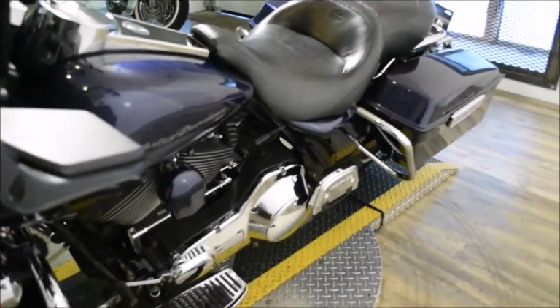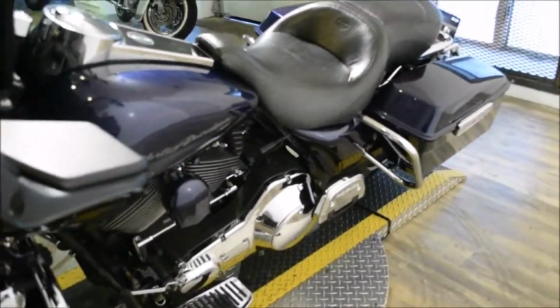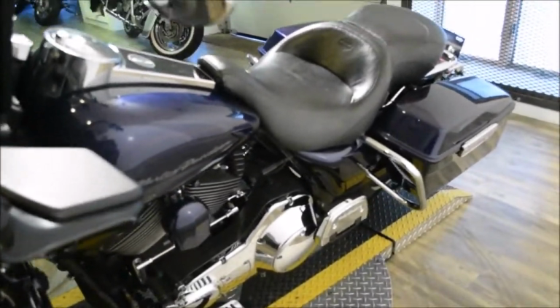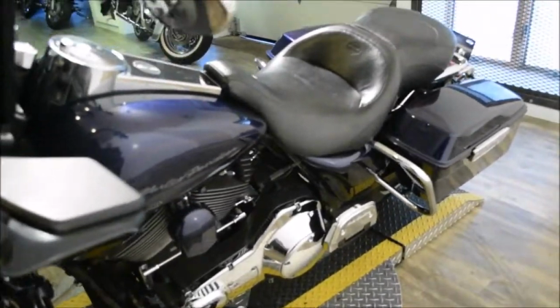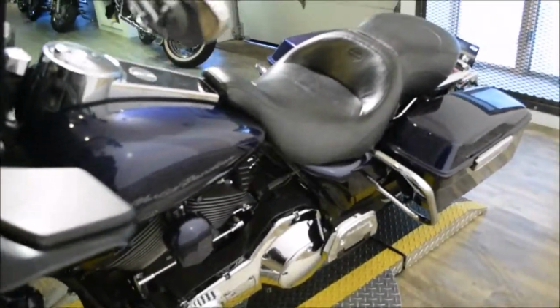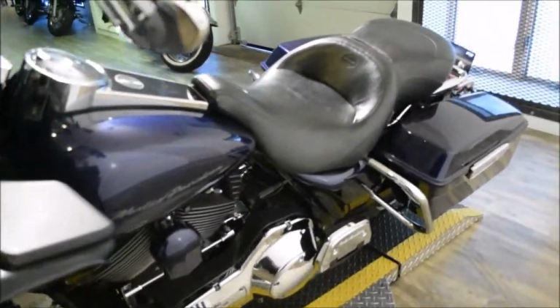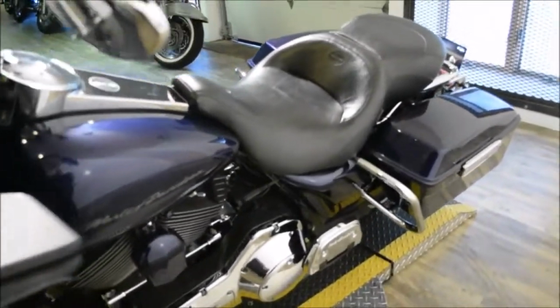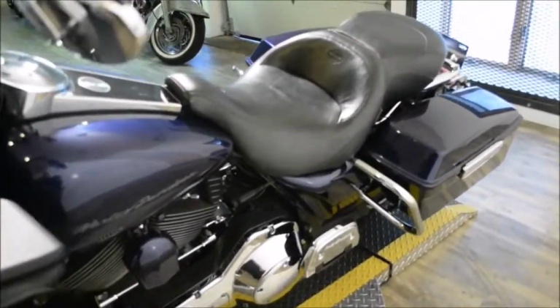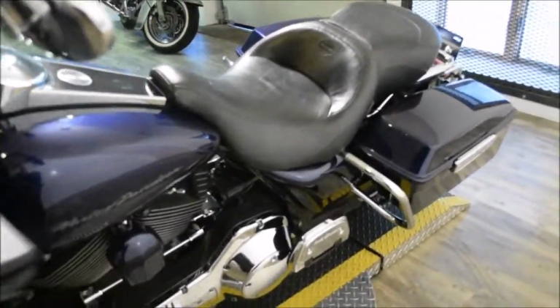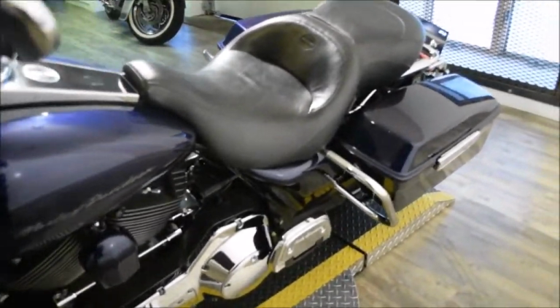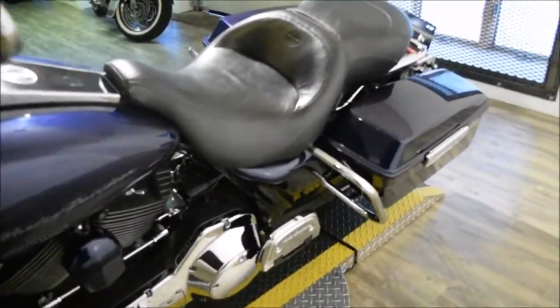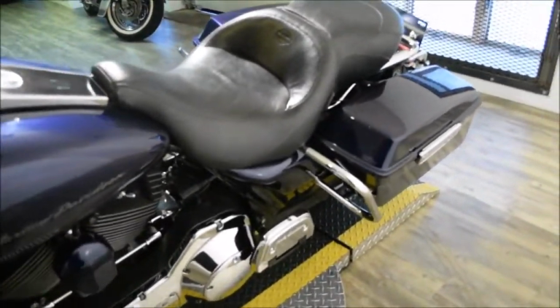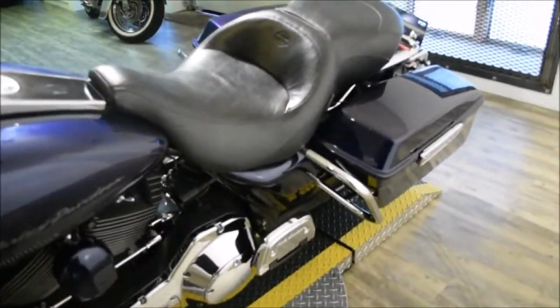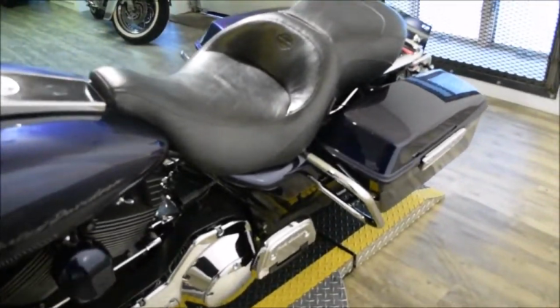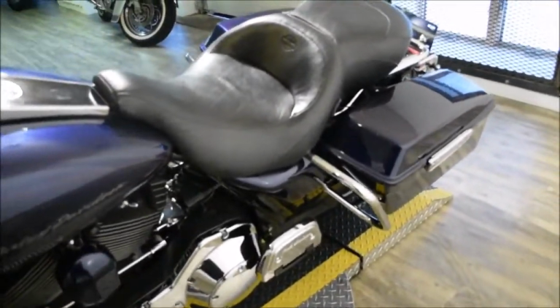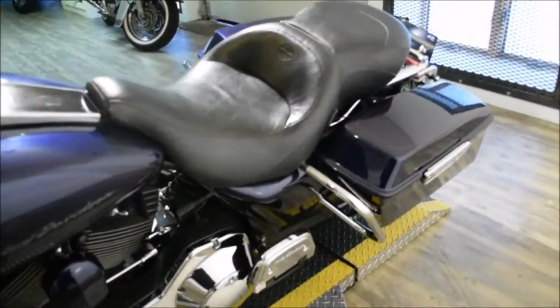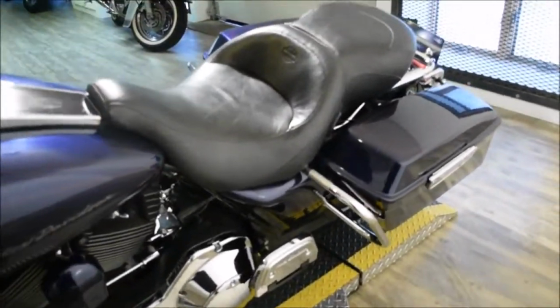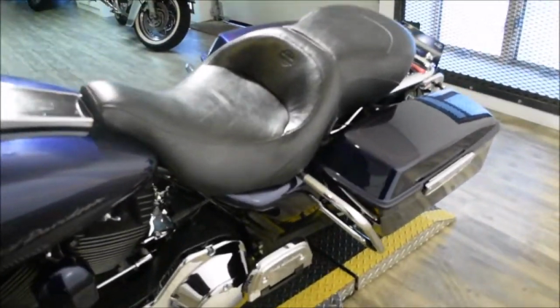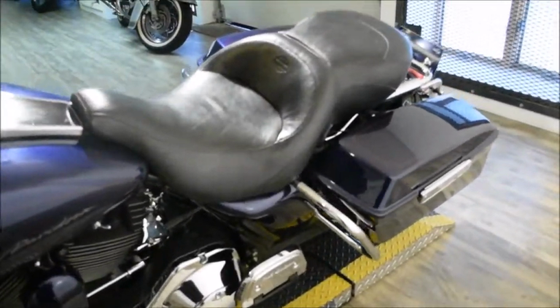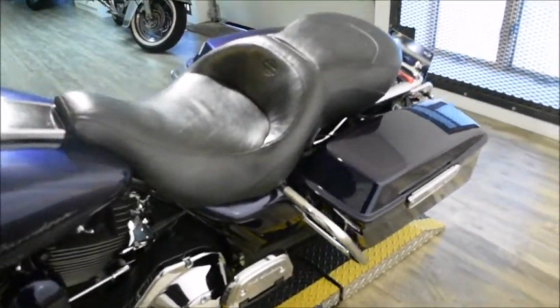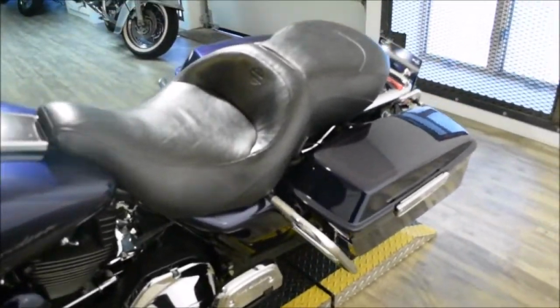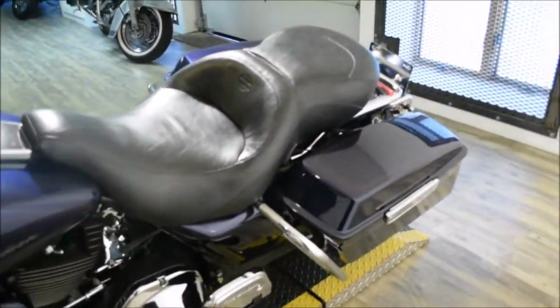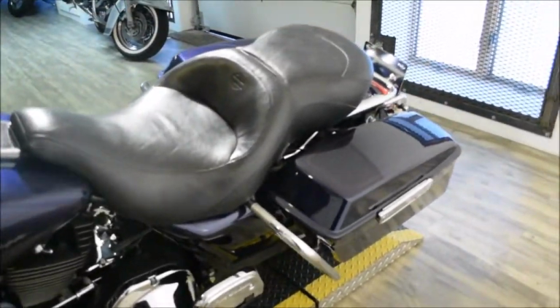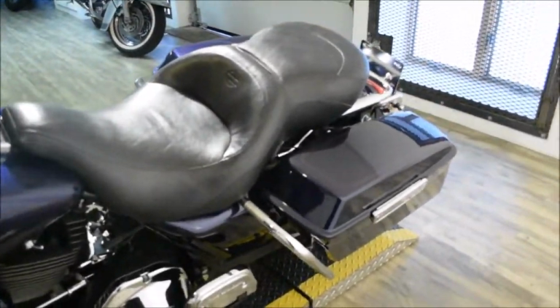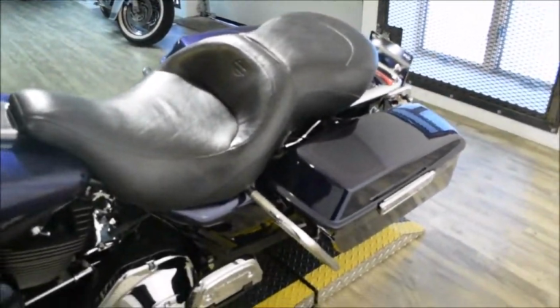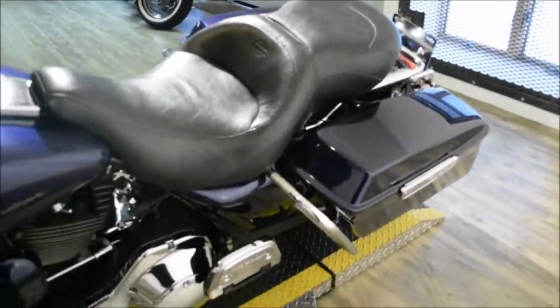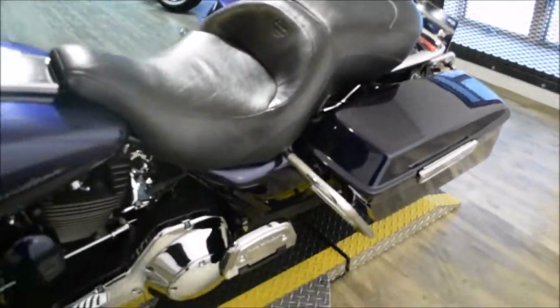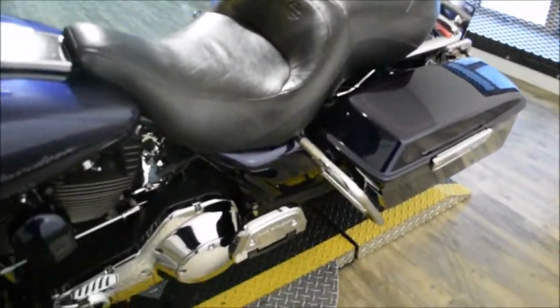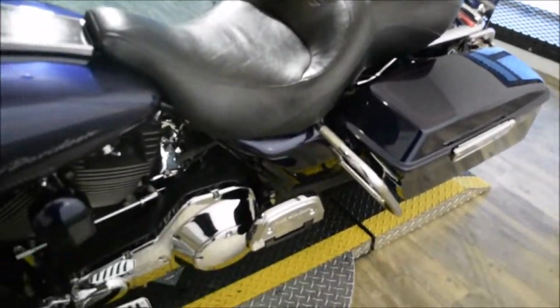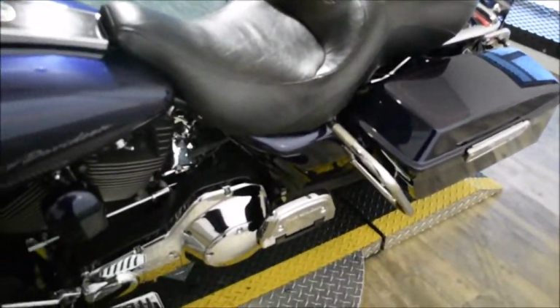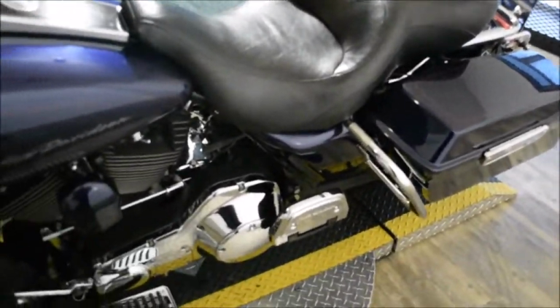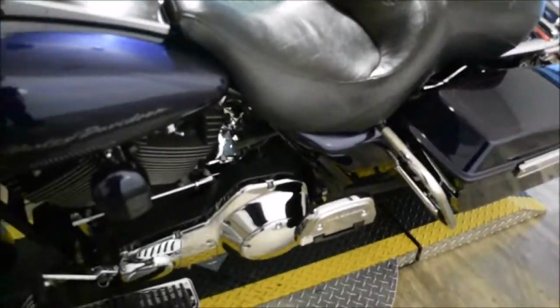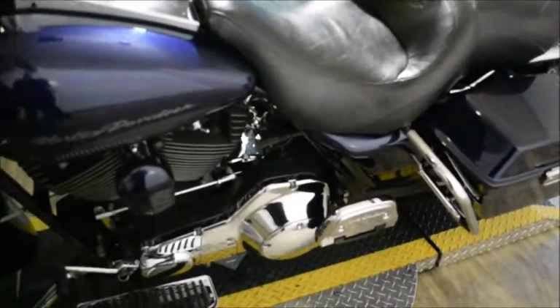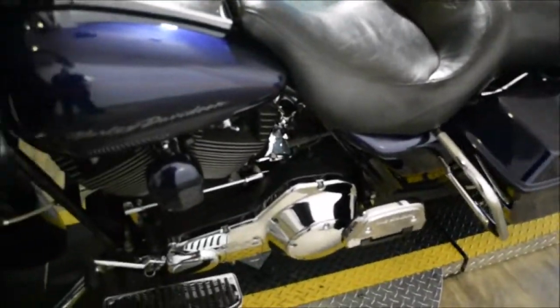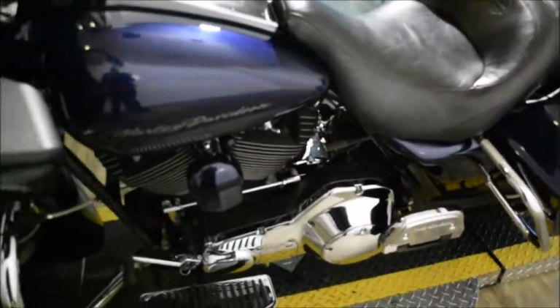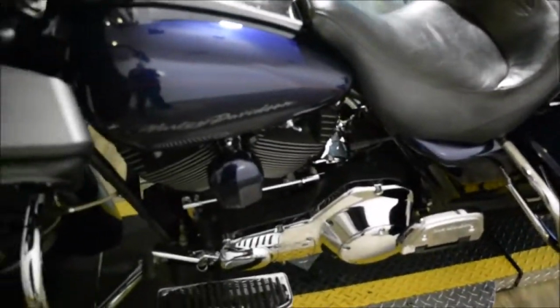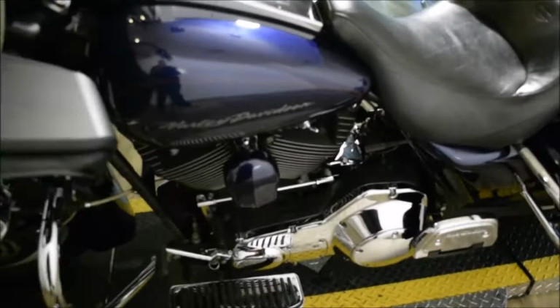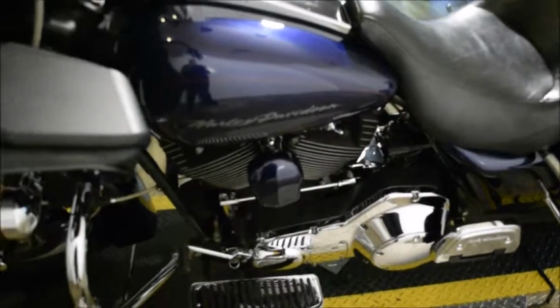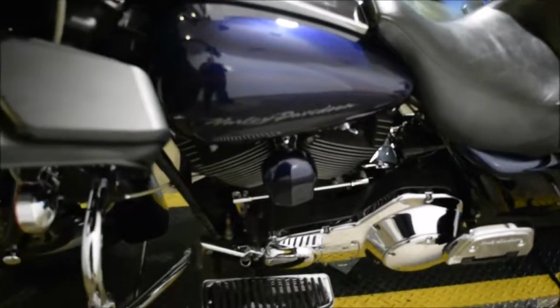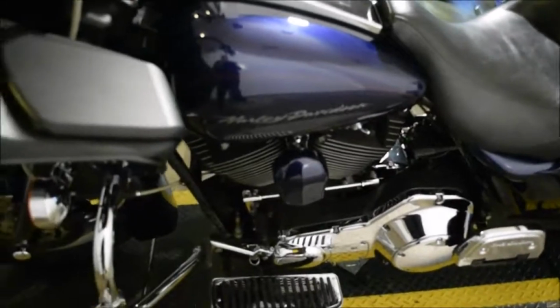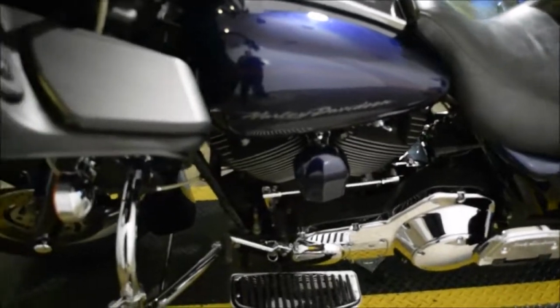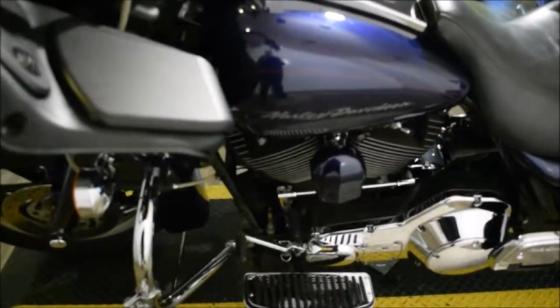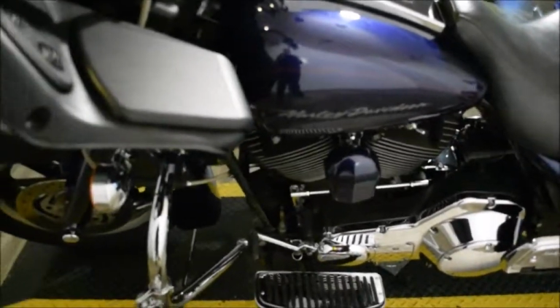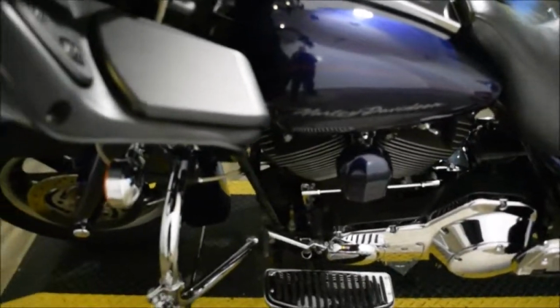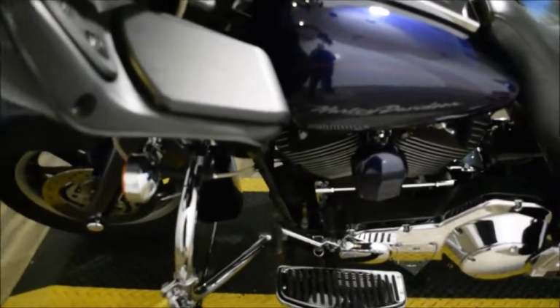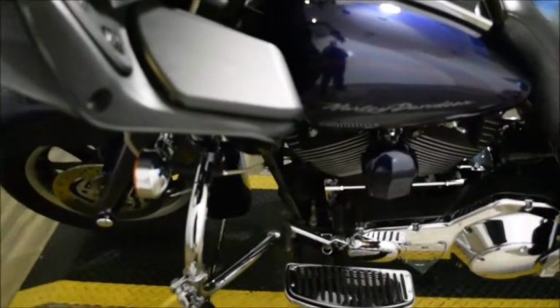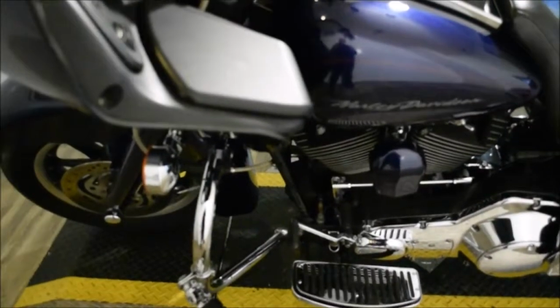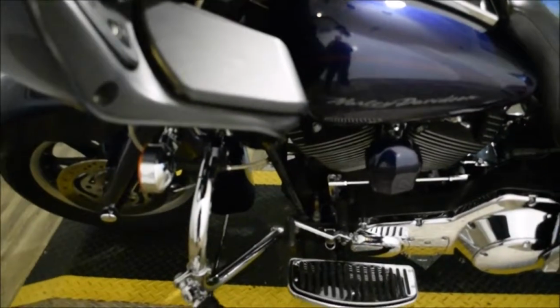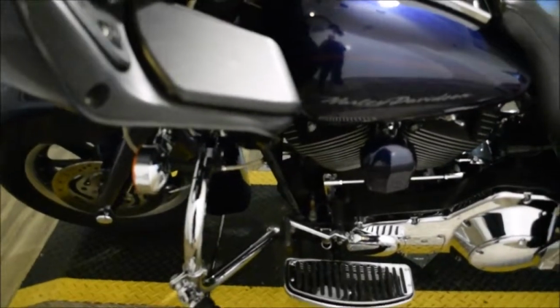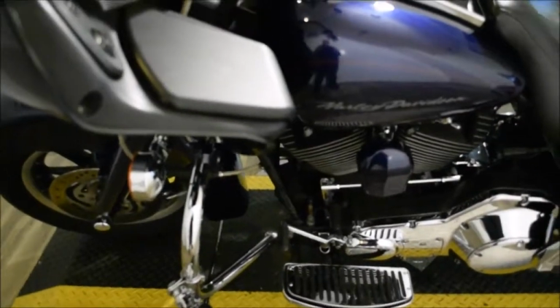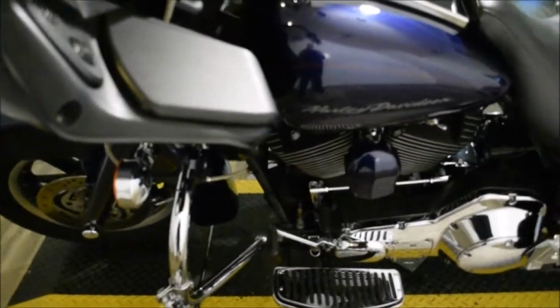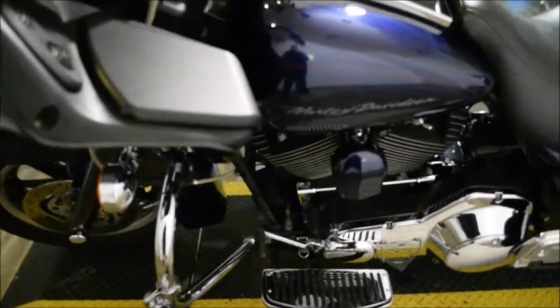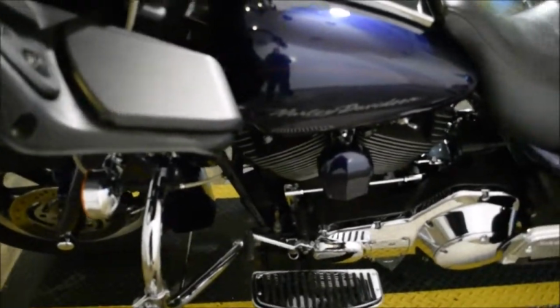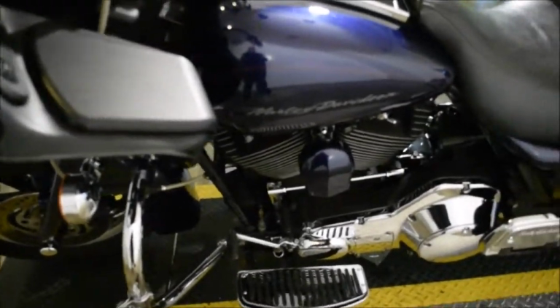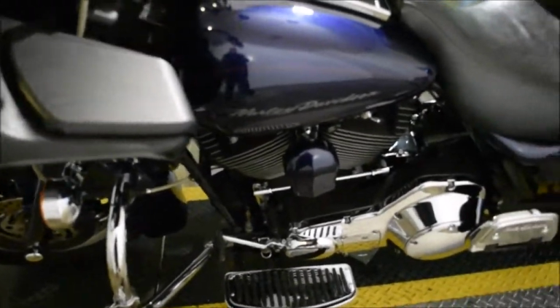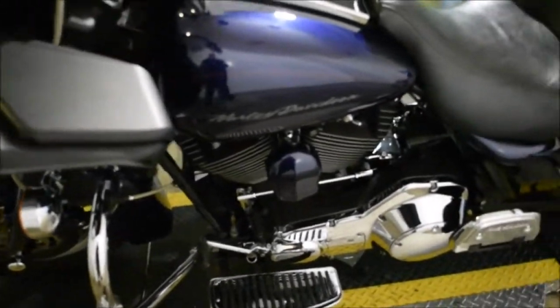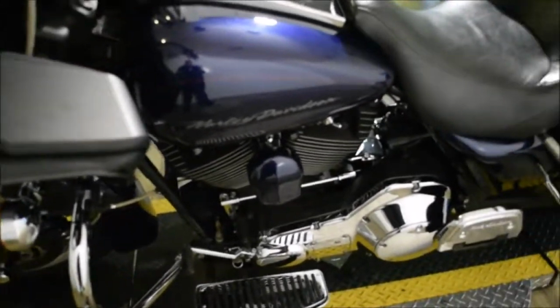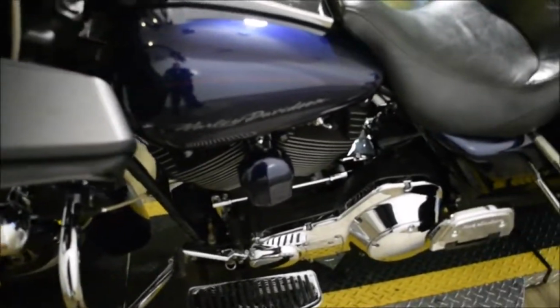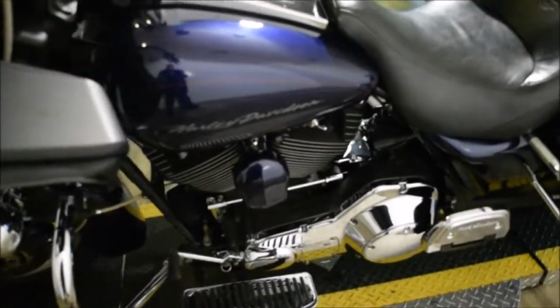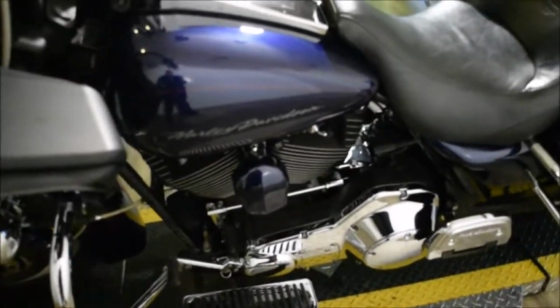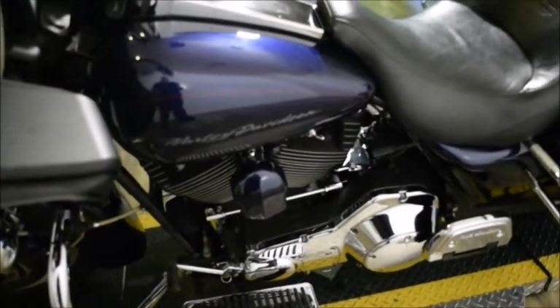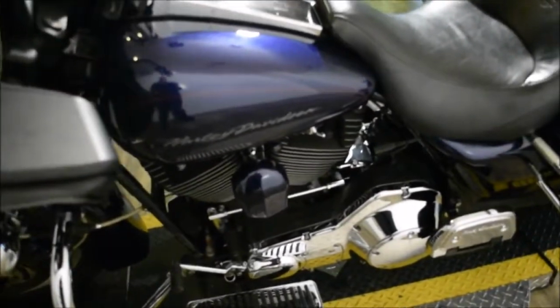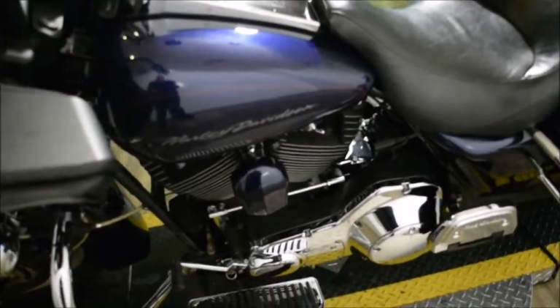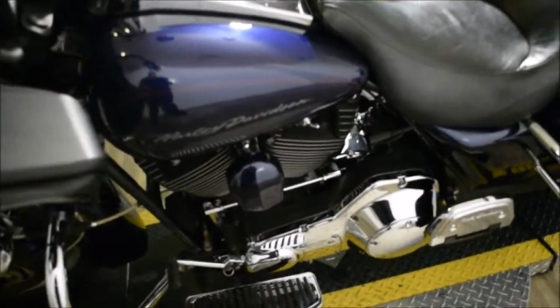This bike has been serviced and safety inspected and is ready for the road. It has 78,707 miles on it.